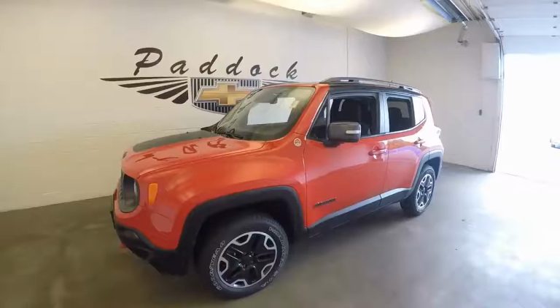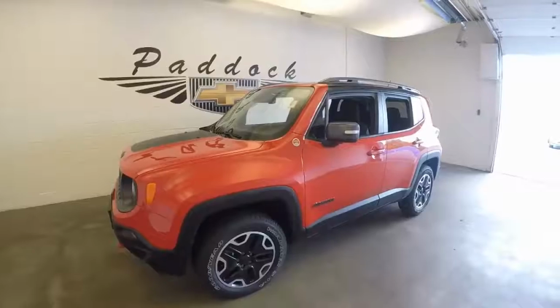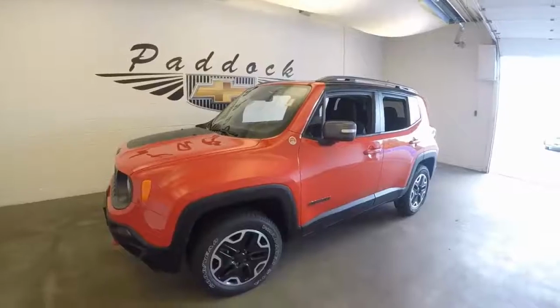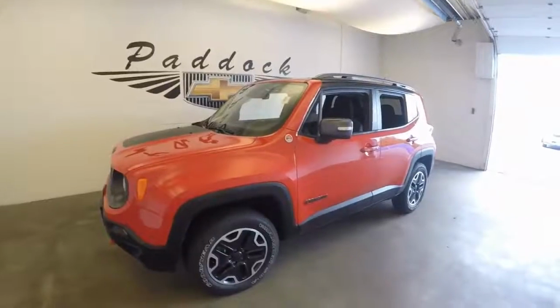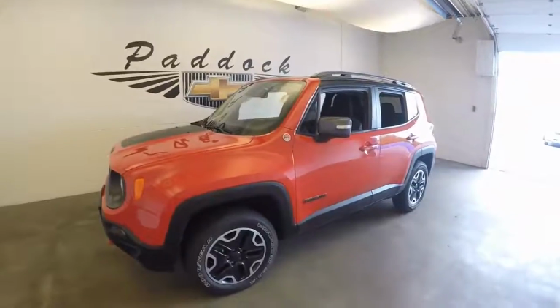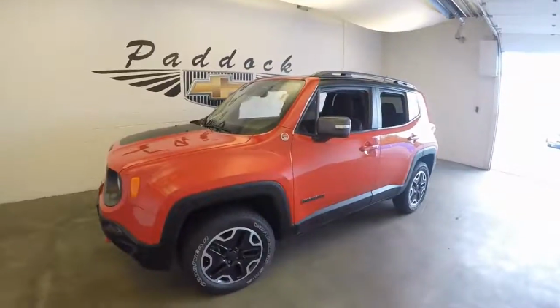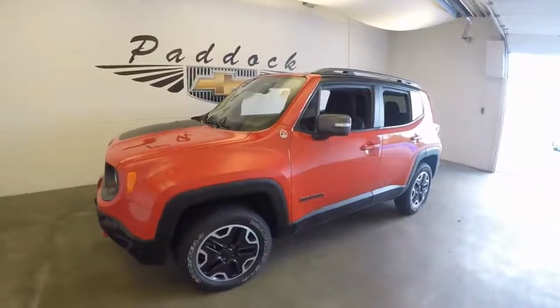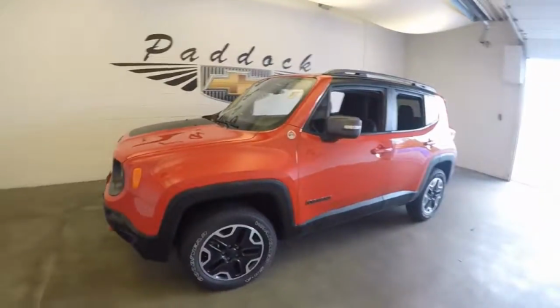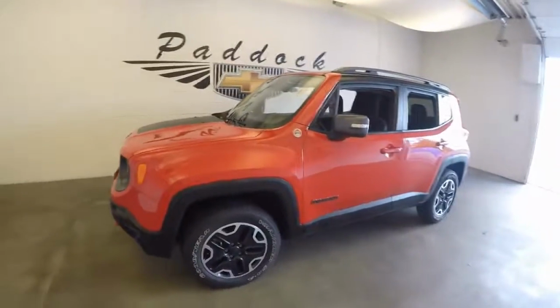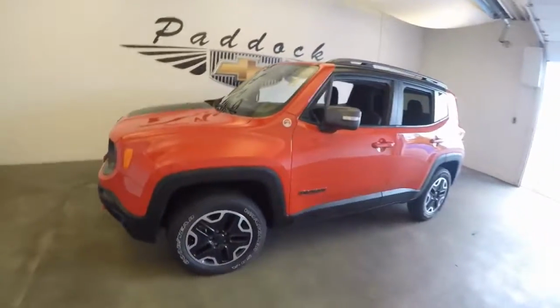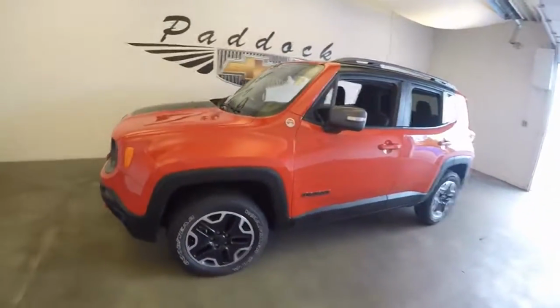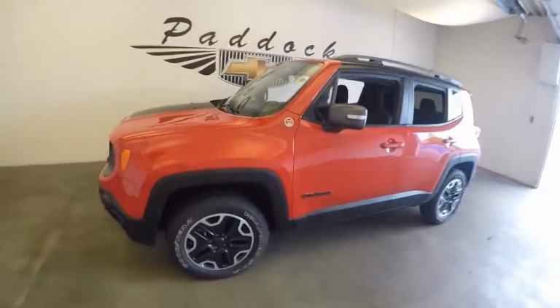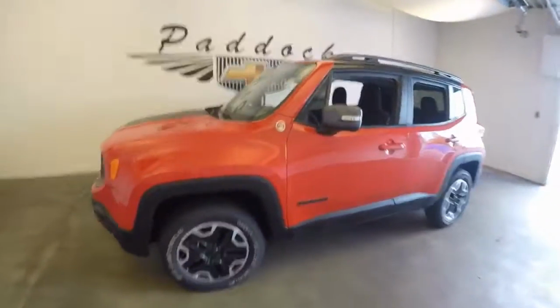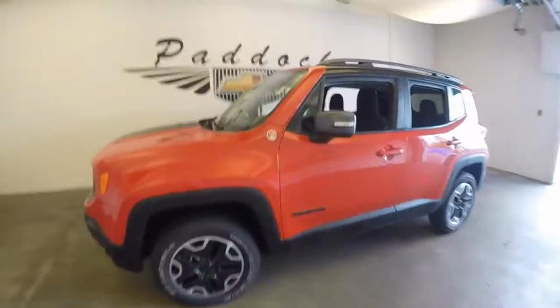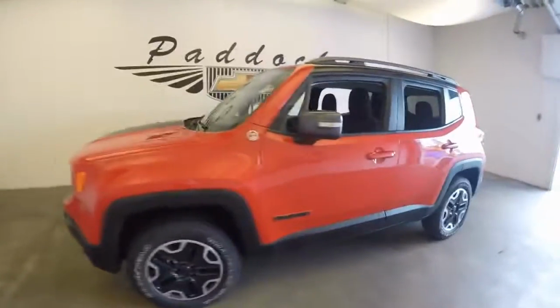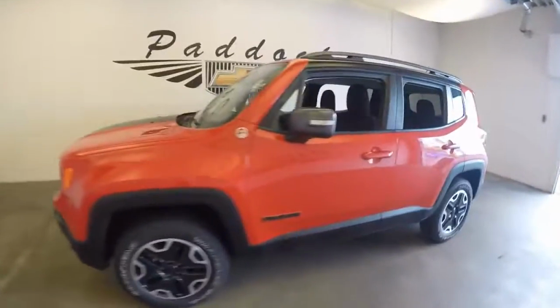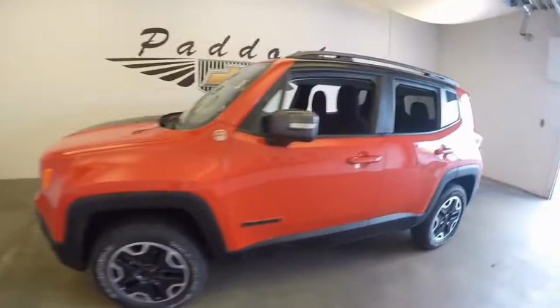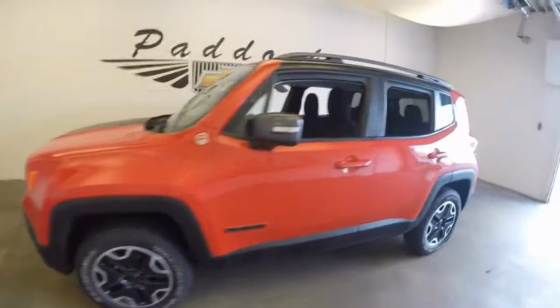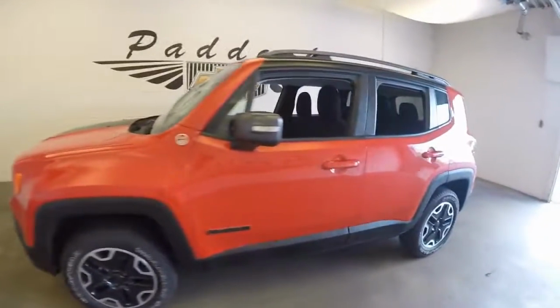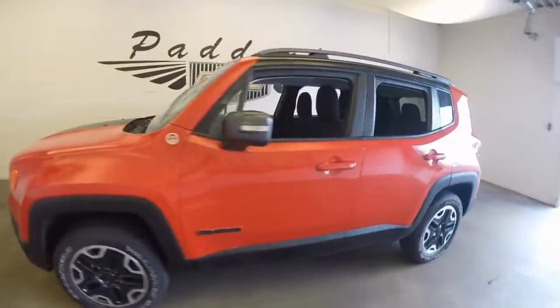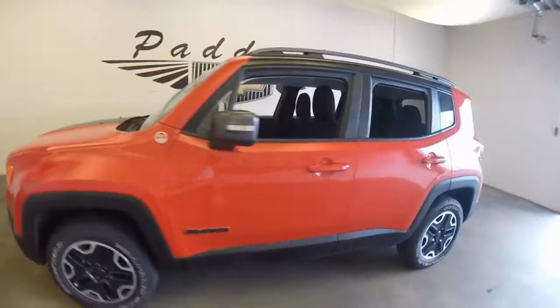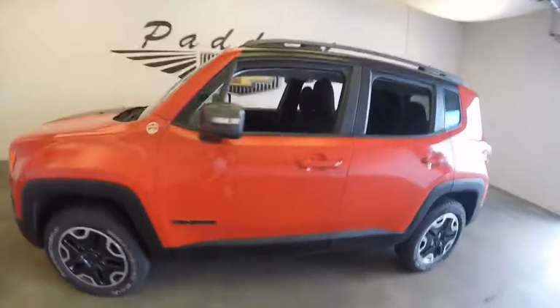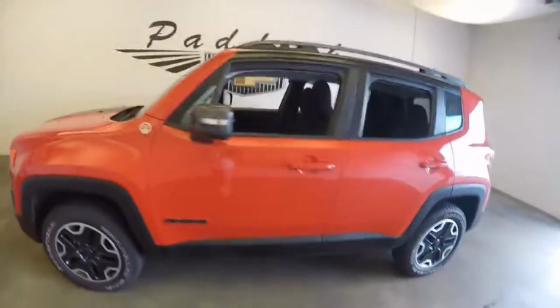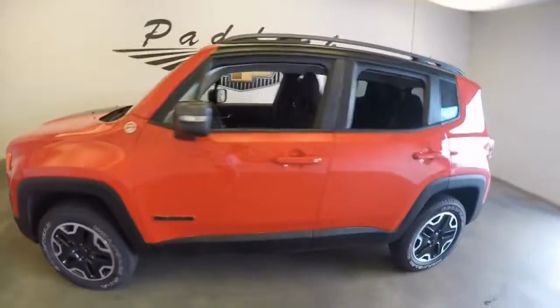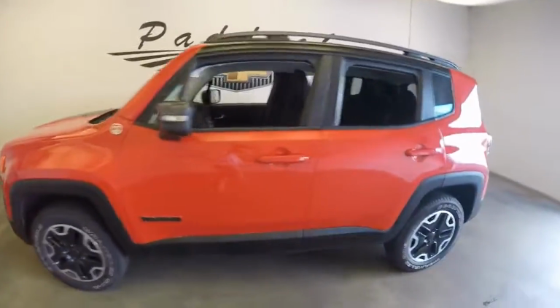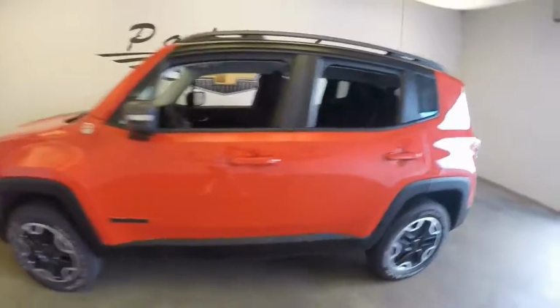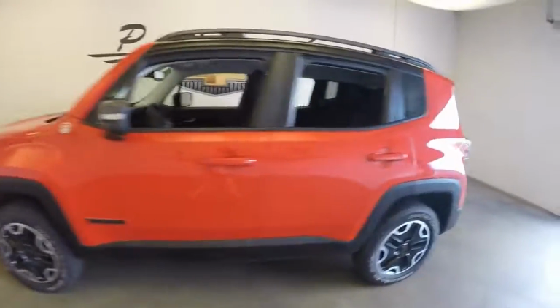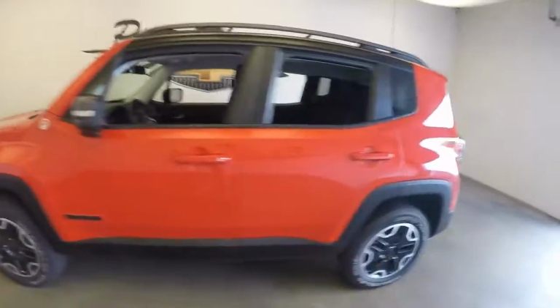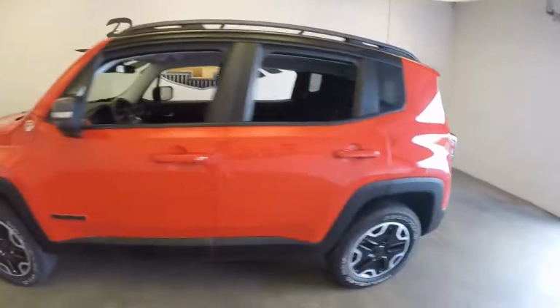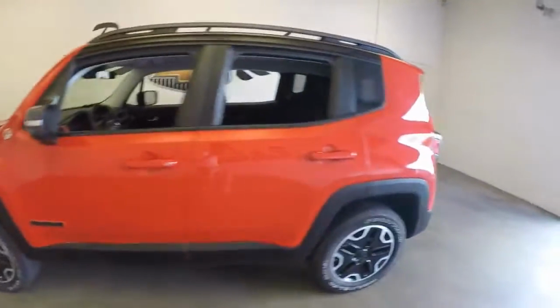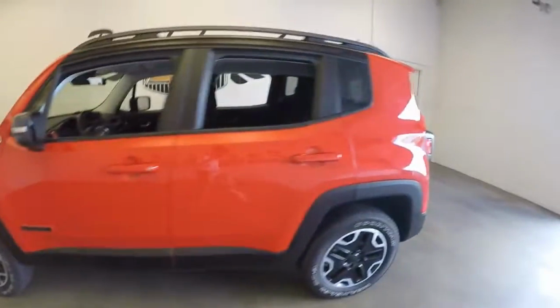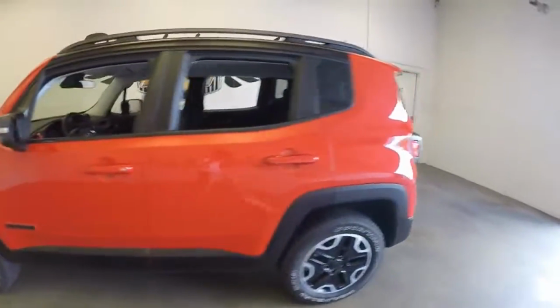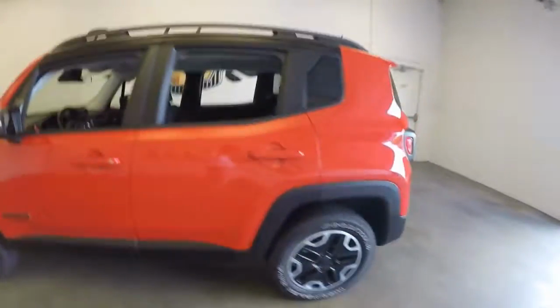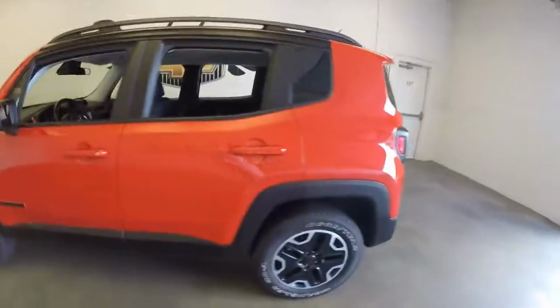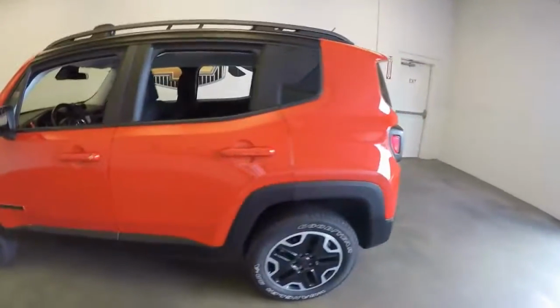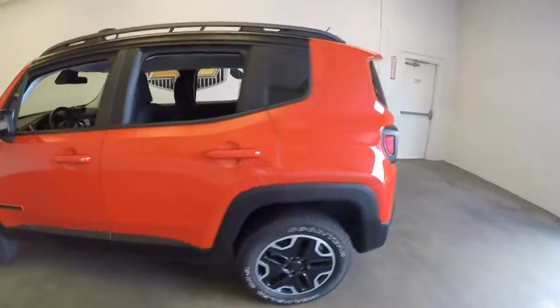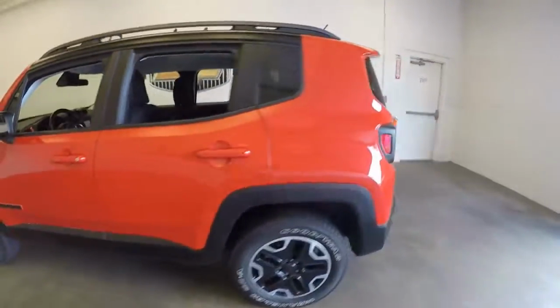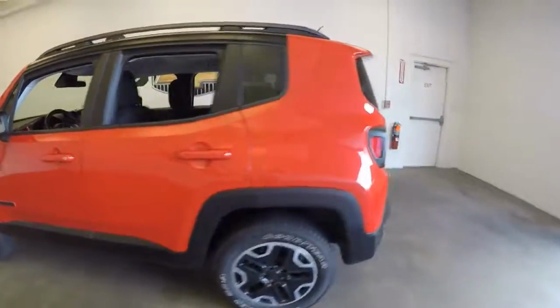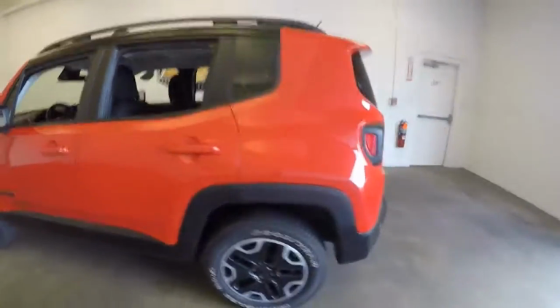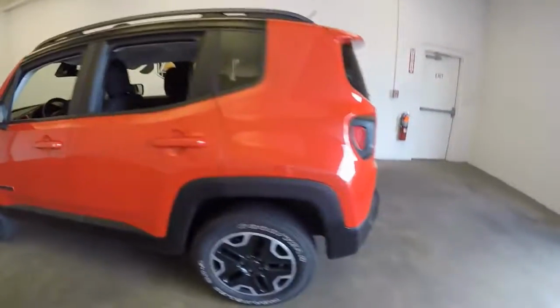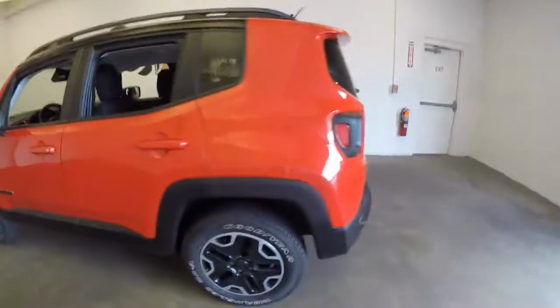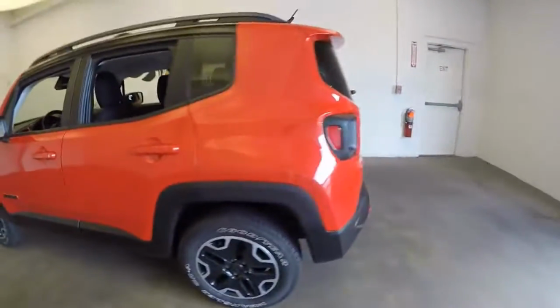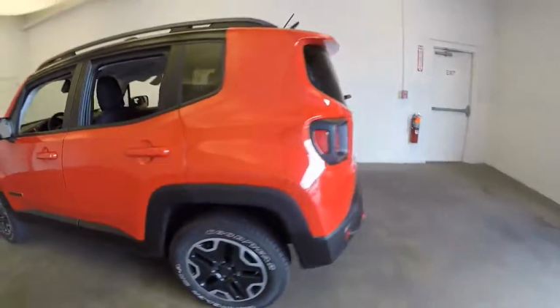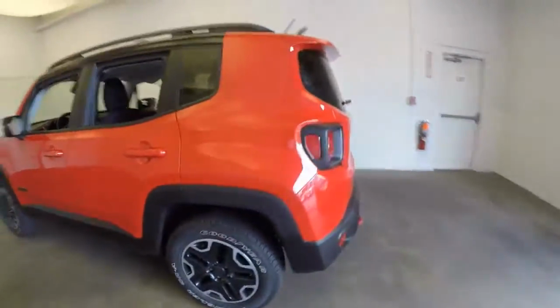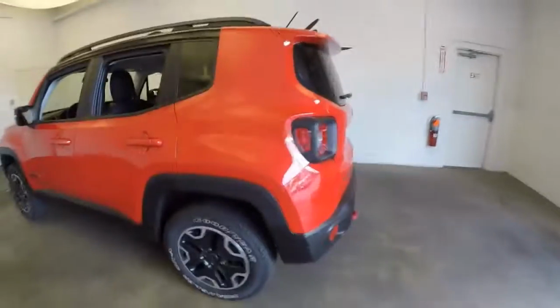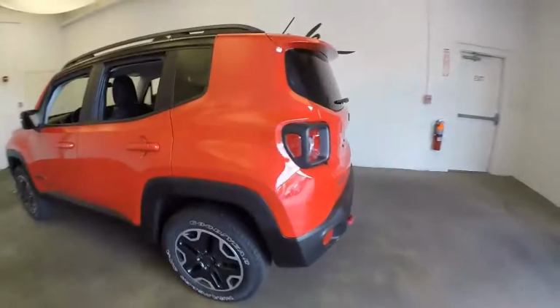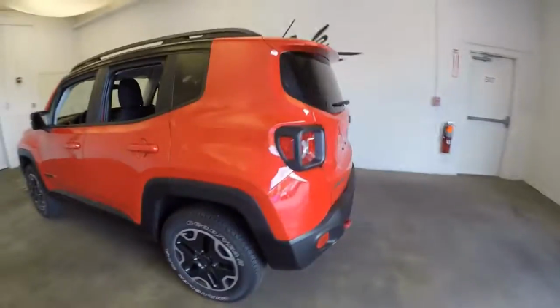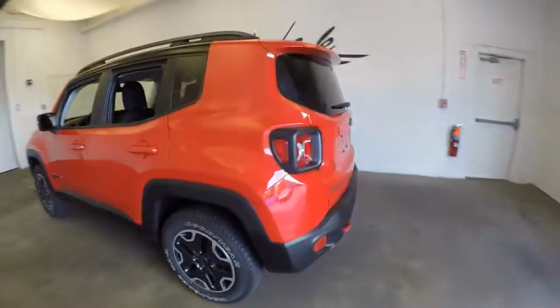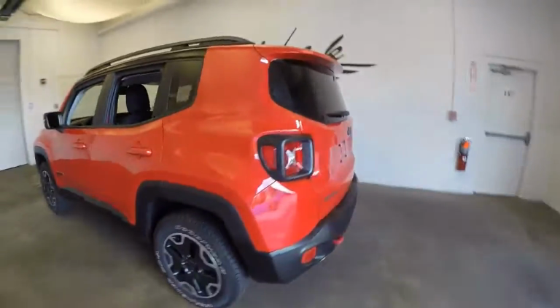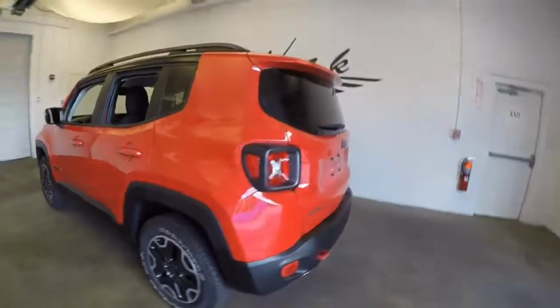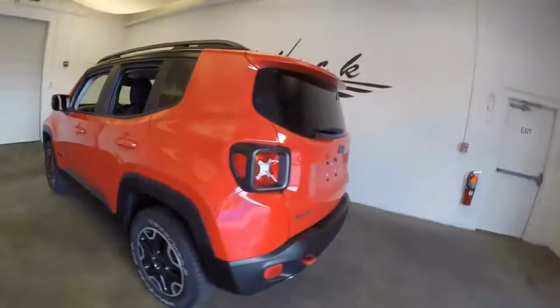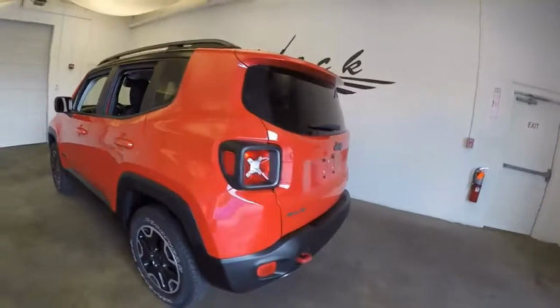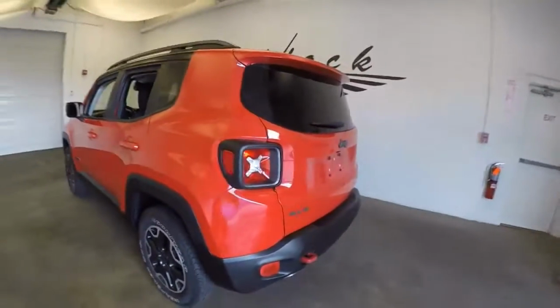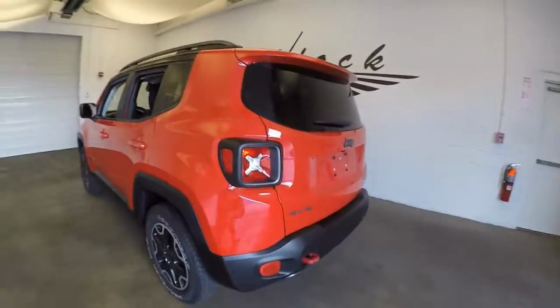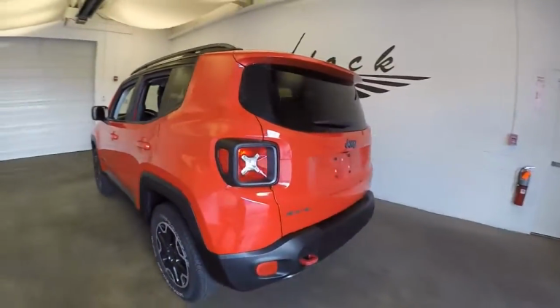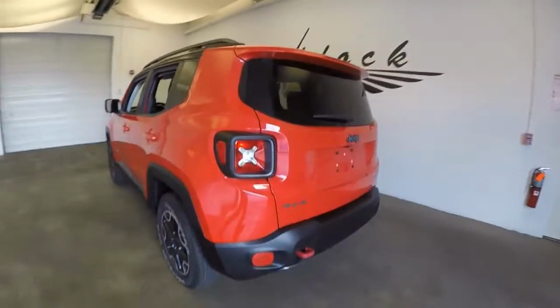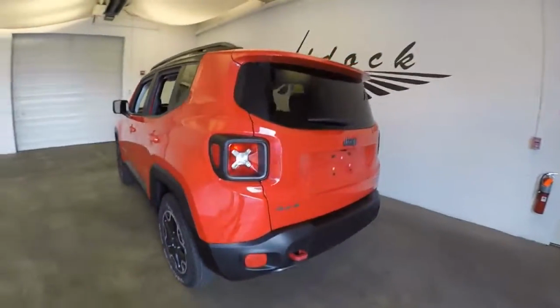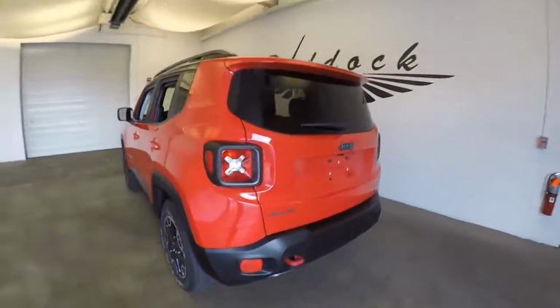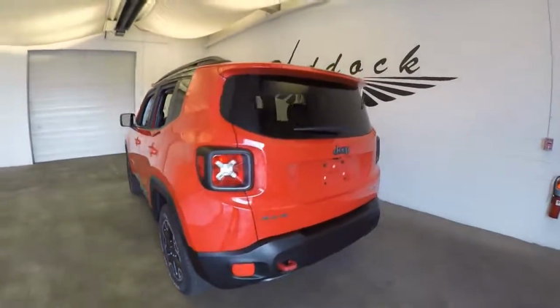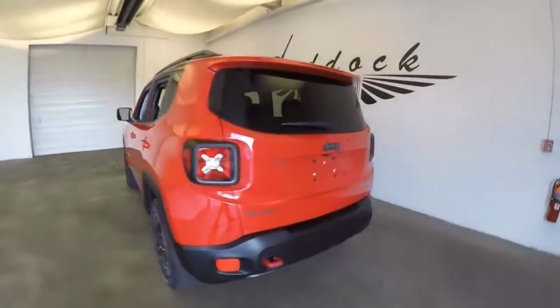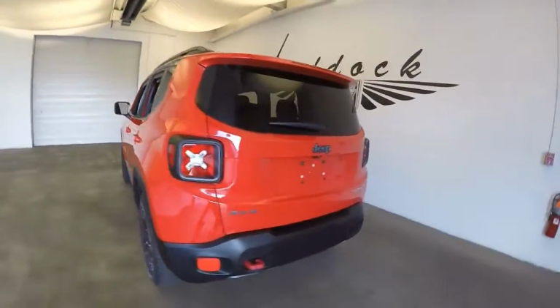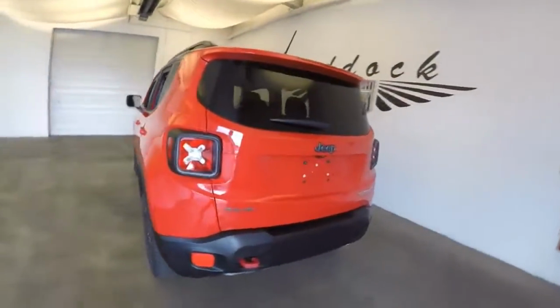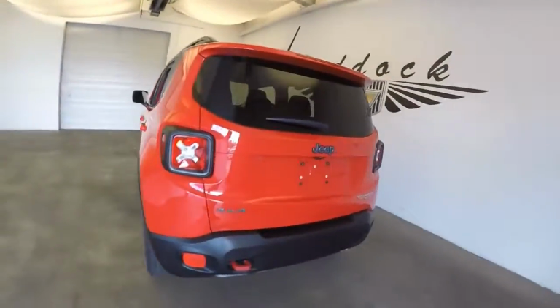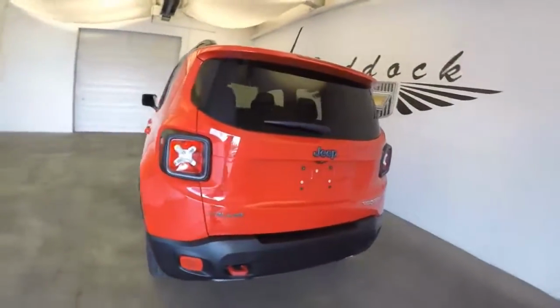2015 Jeep Renegade. This is the Trailhawk Edition. It's in great shape, 4x4.